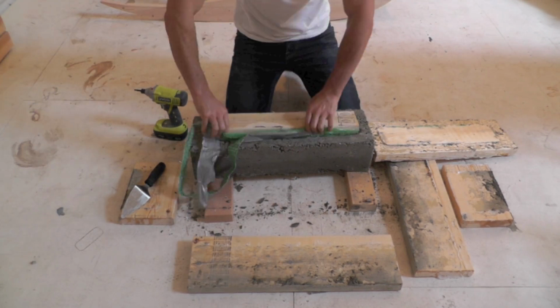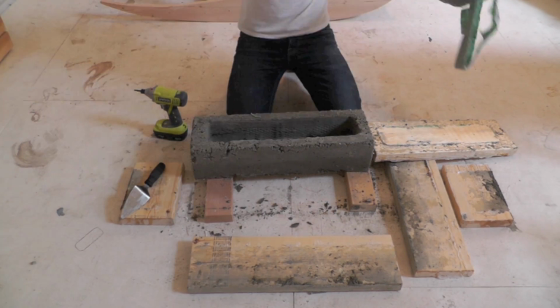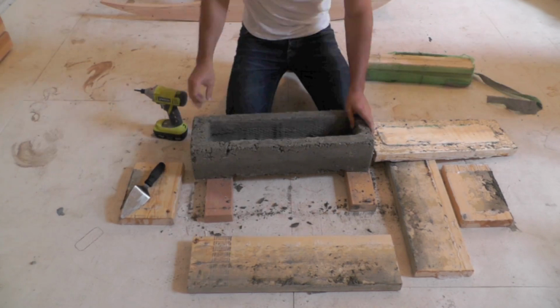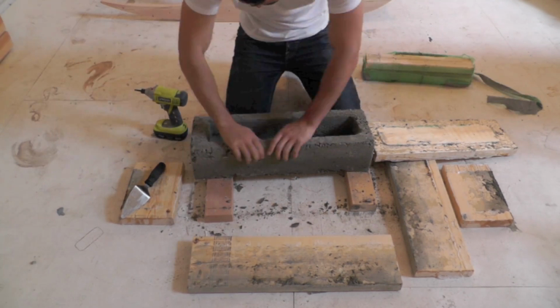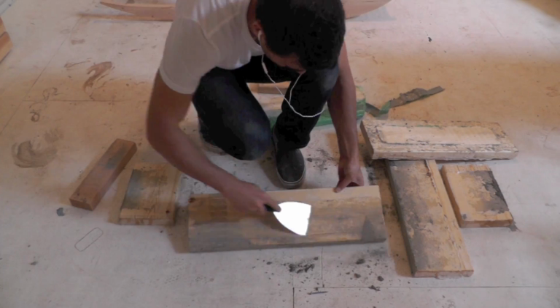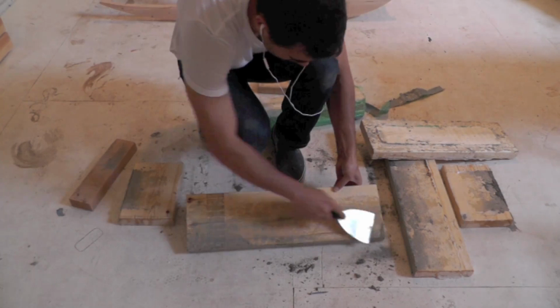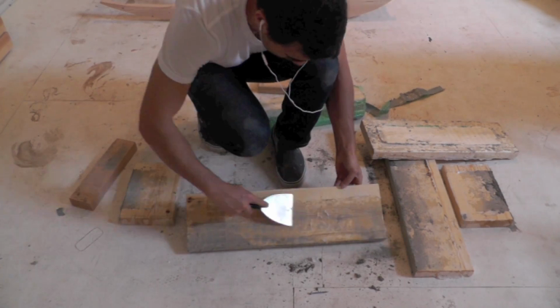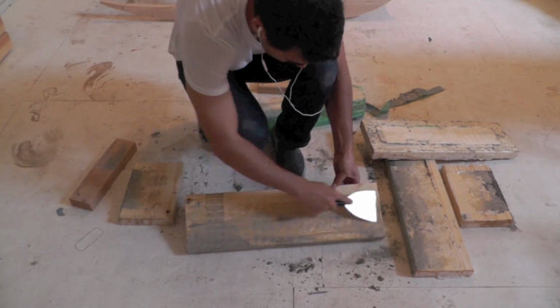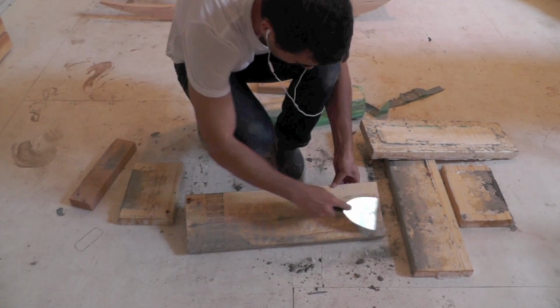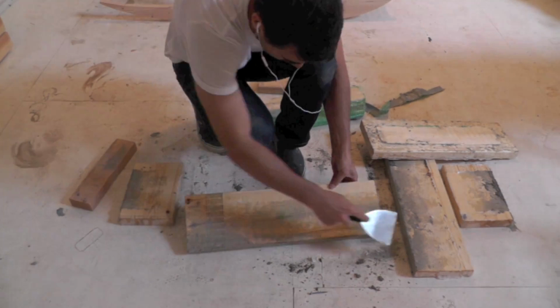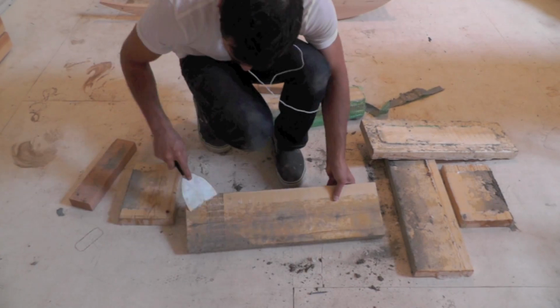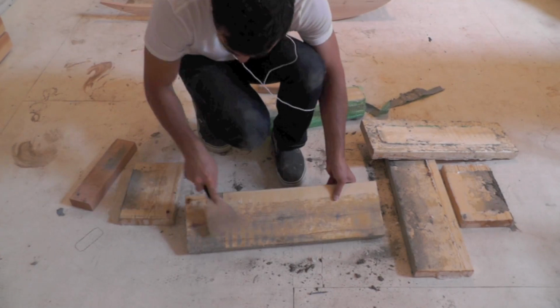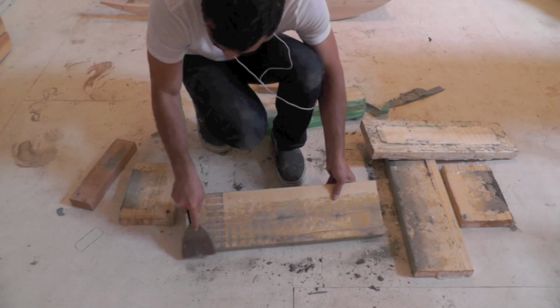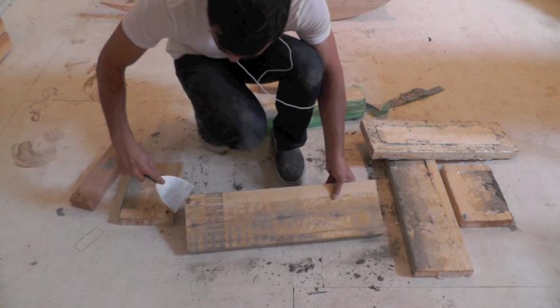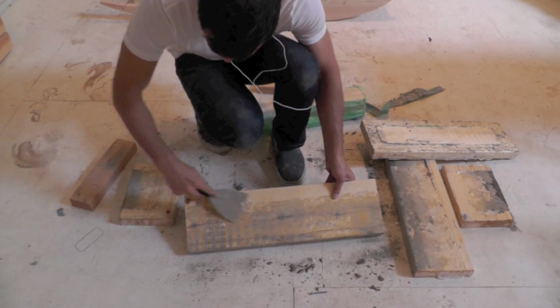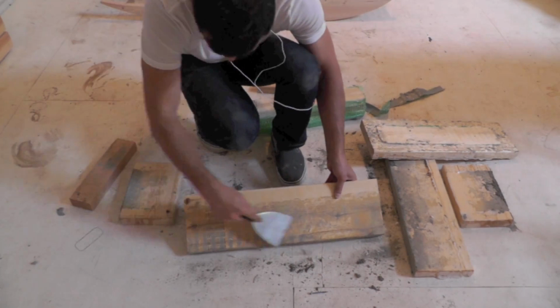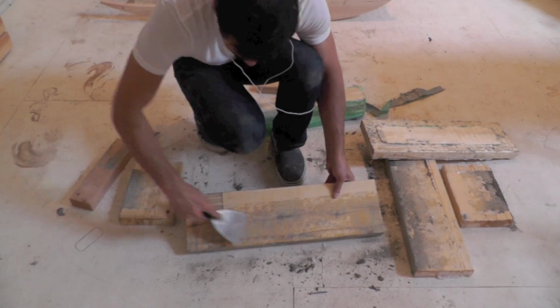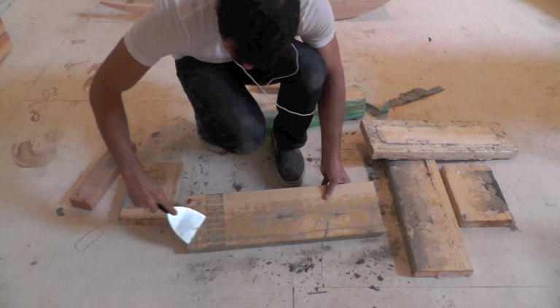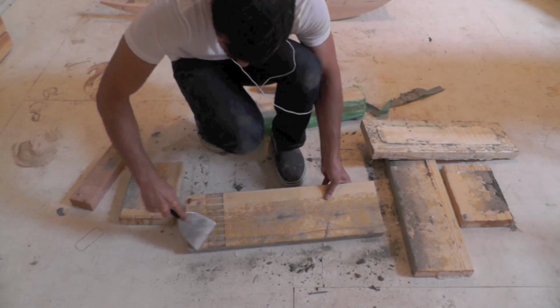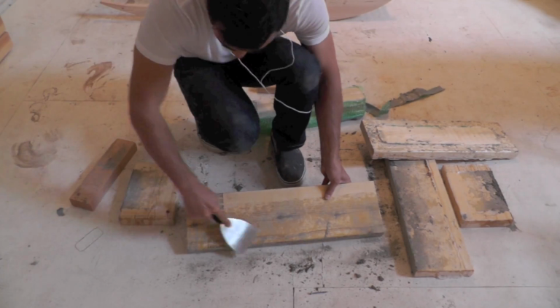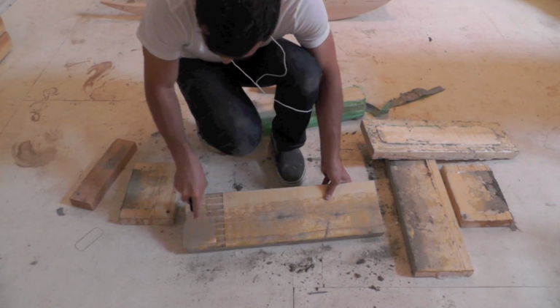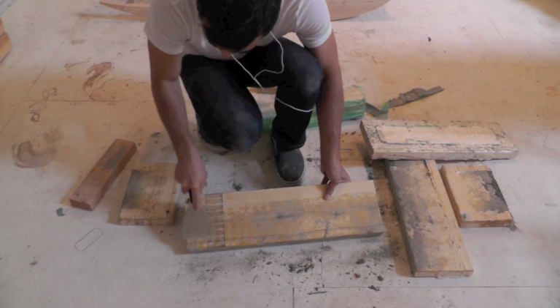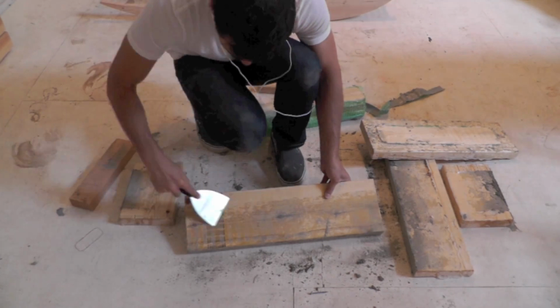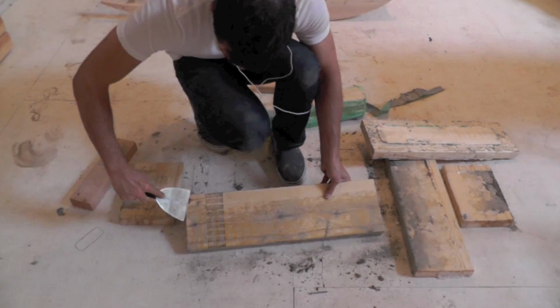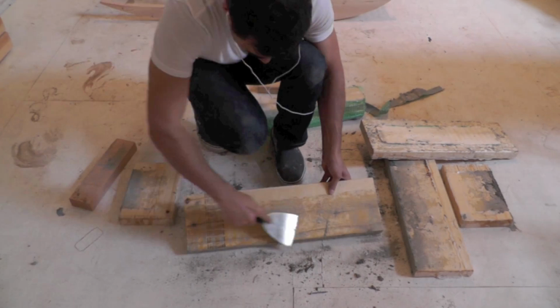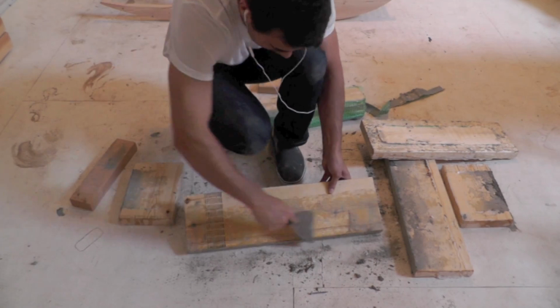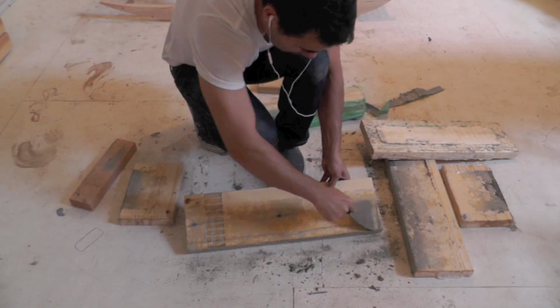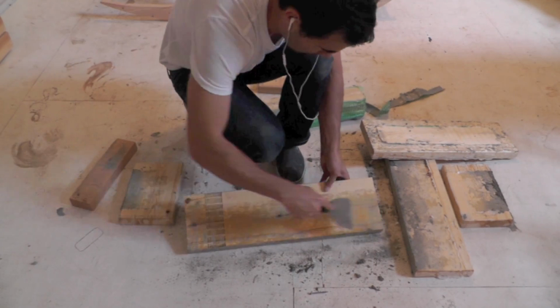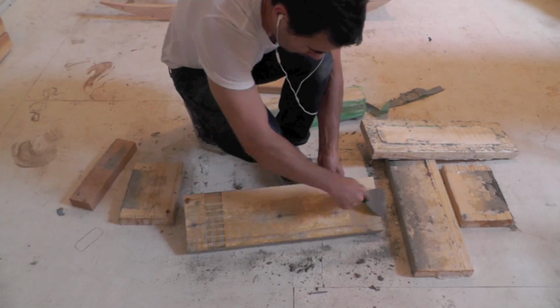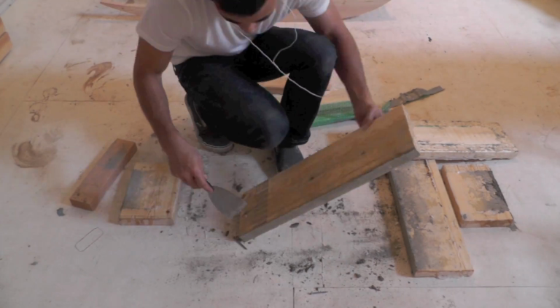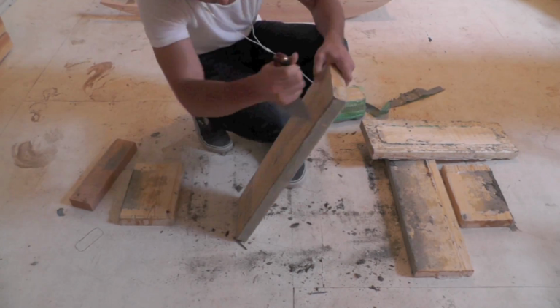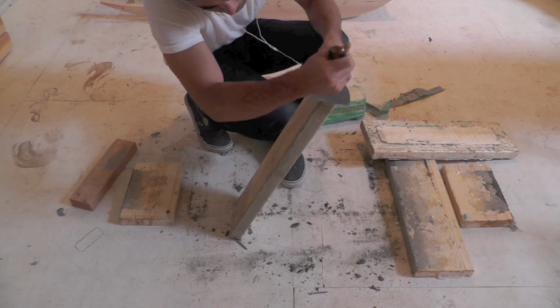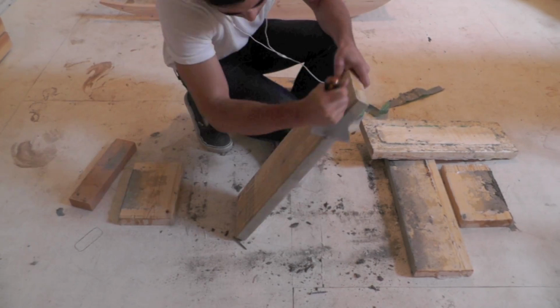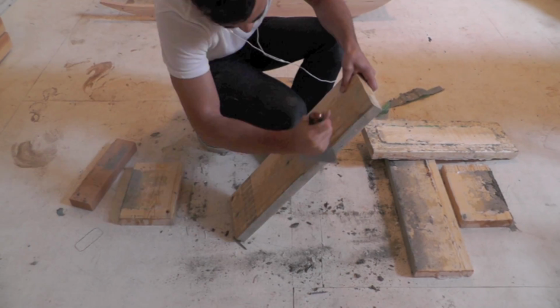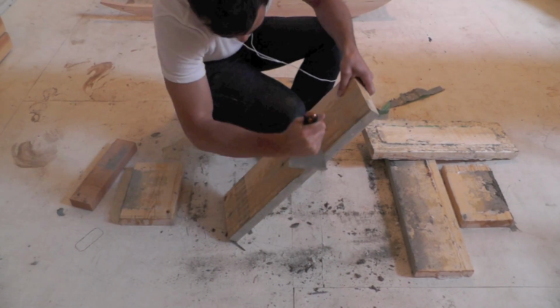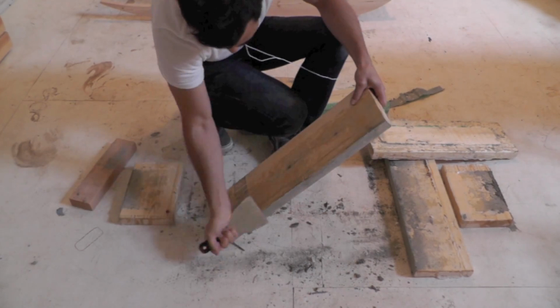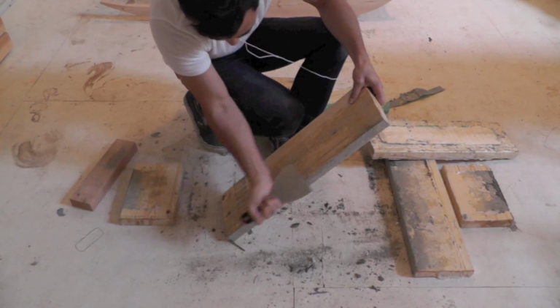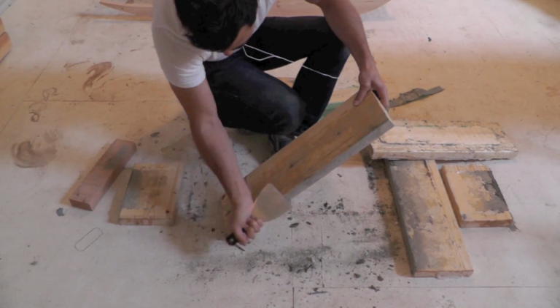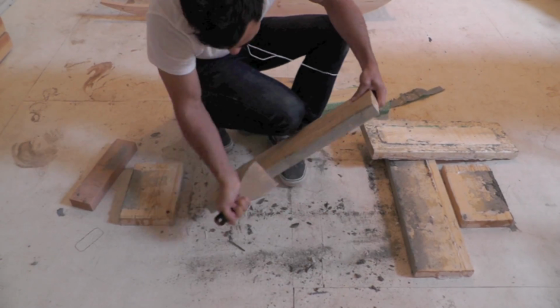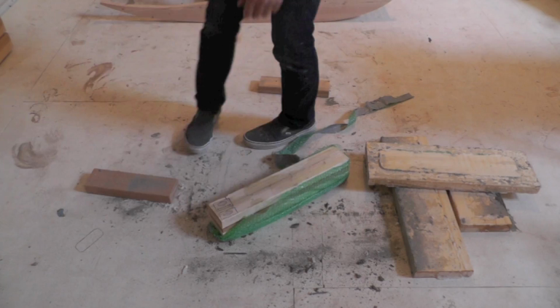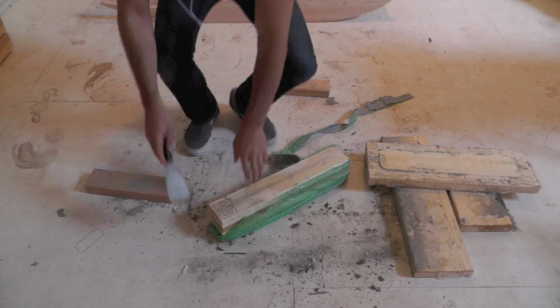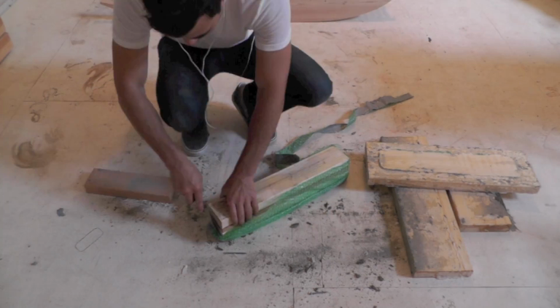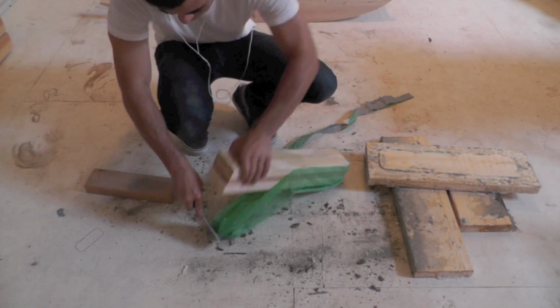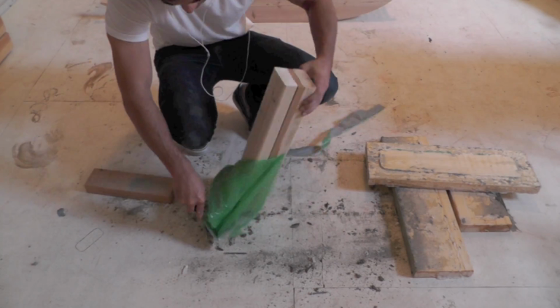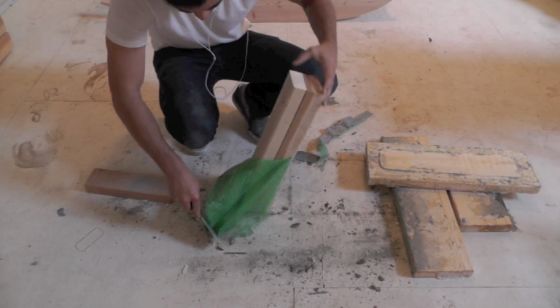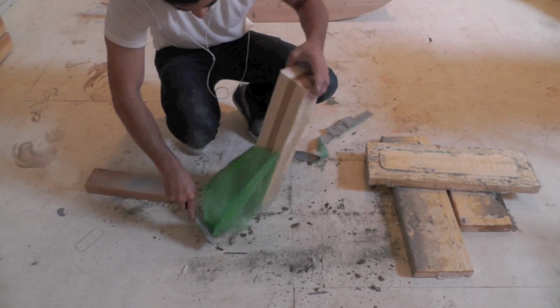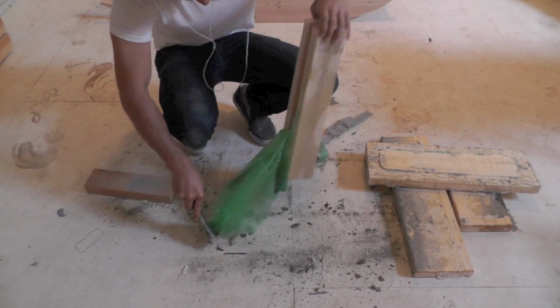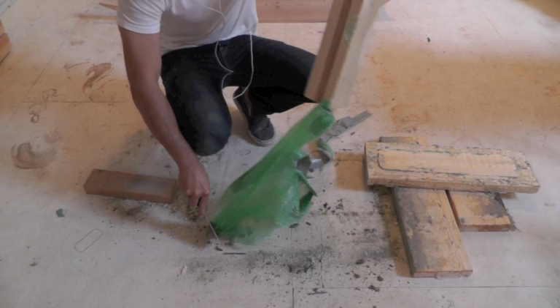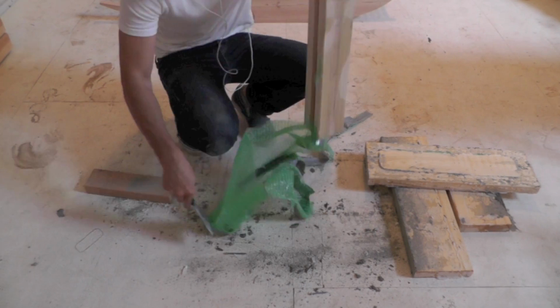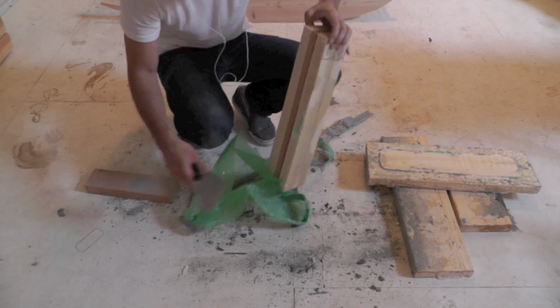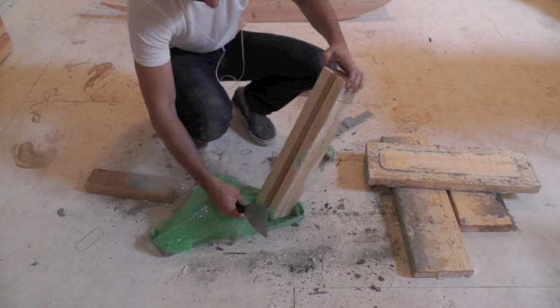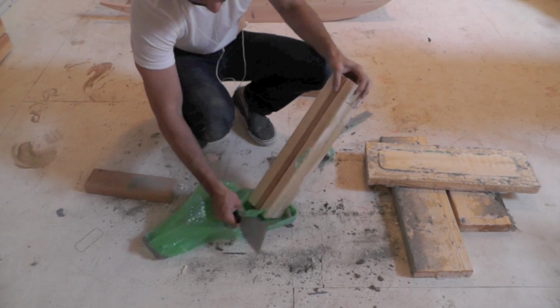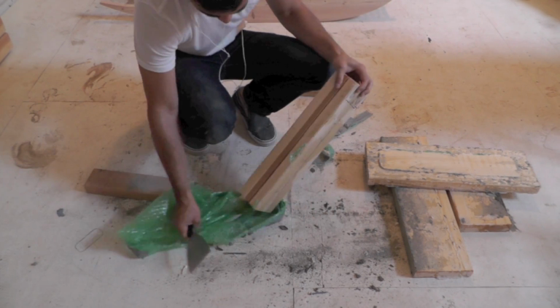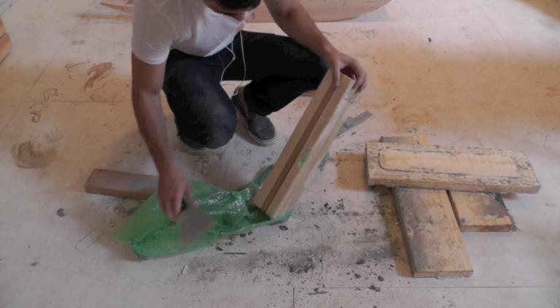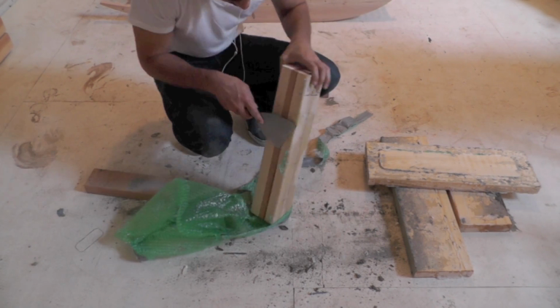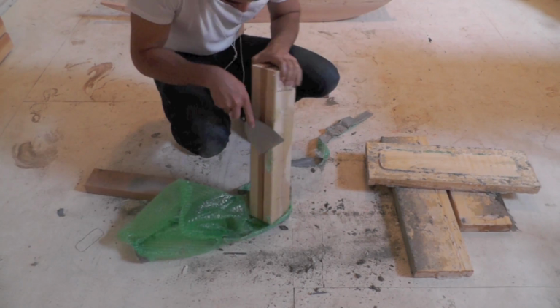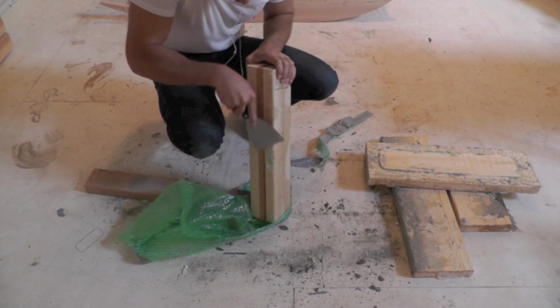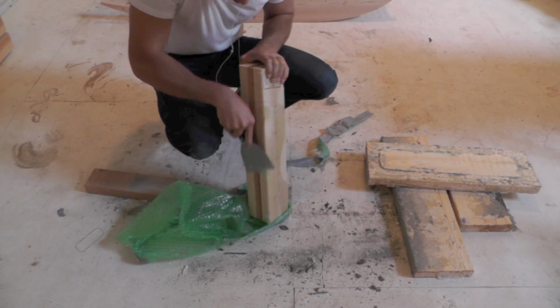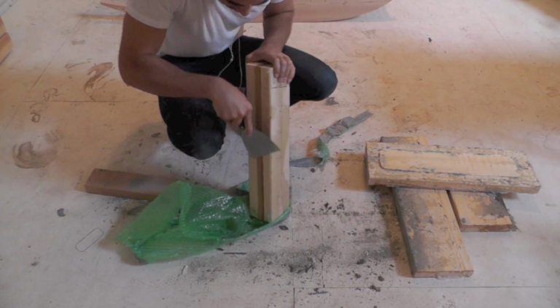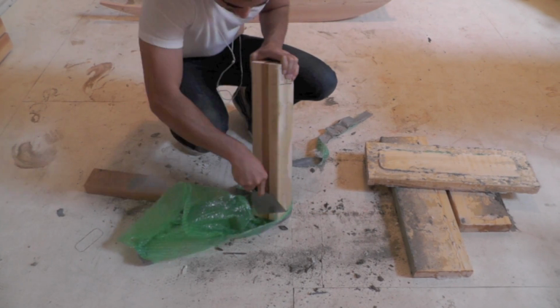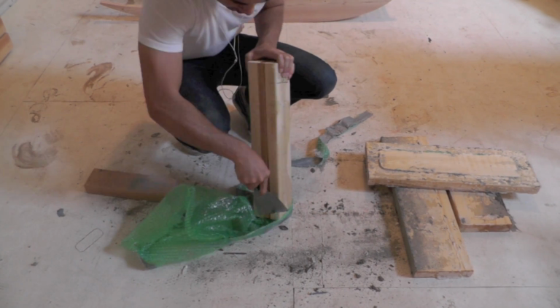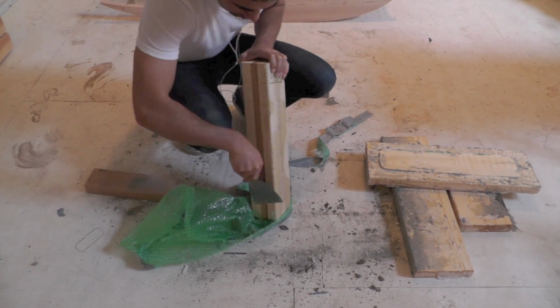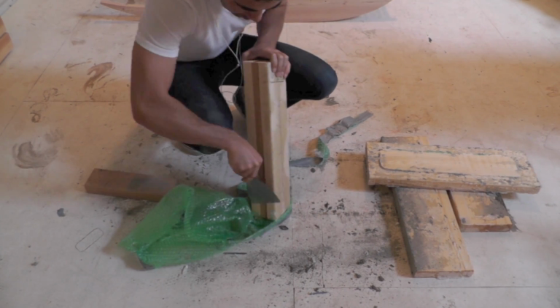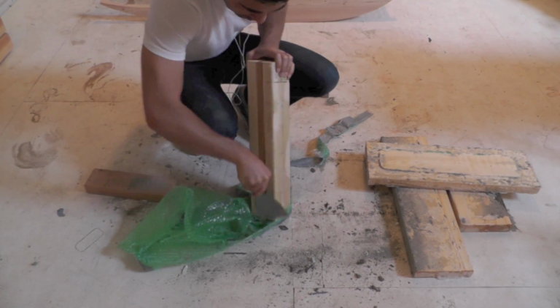The great thing about these molds is that they're reusable. Just scrape off a little bit of the concrete residue and you're ready to go again.